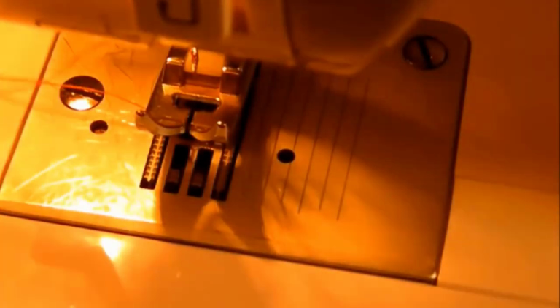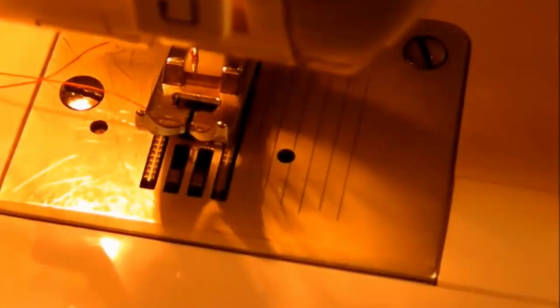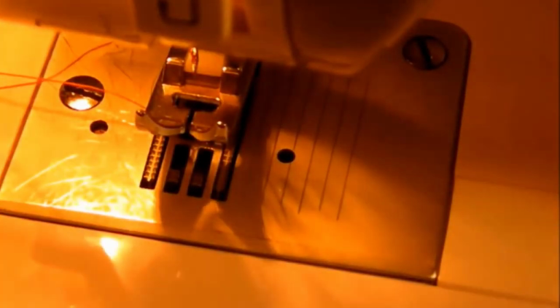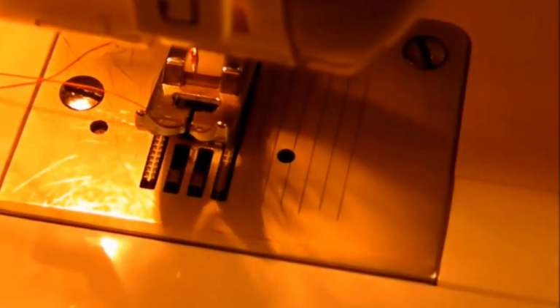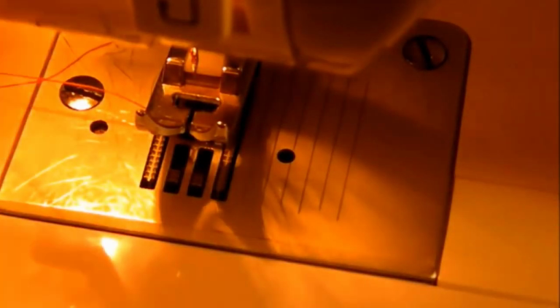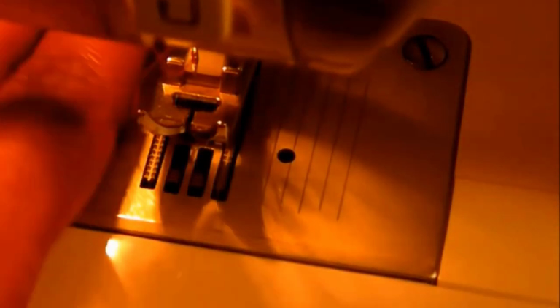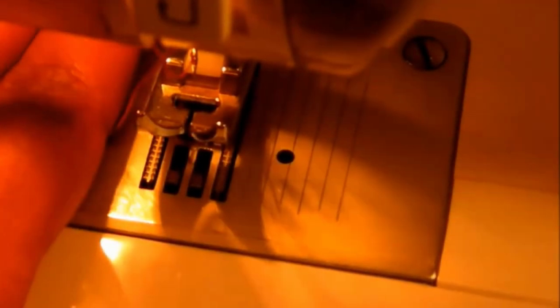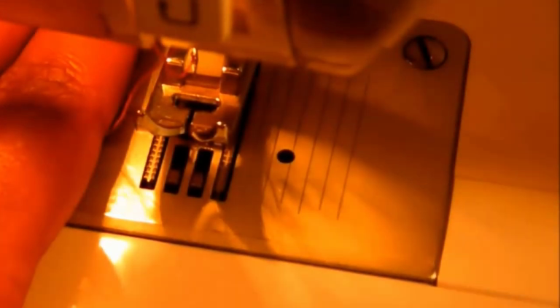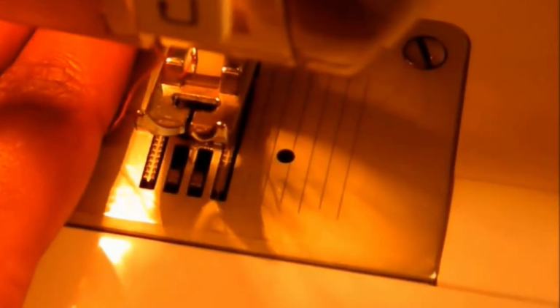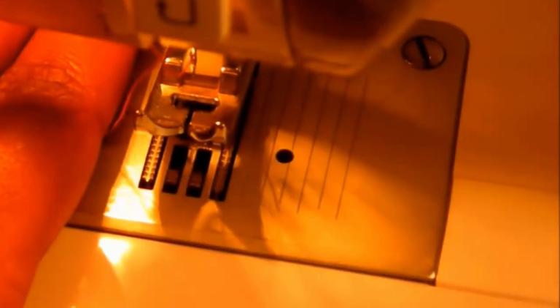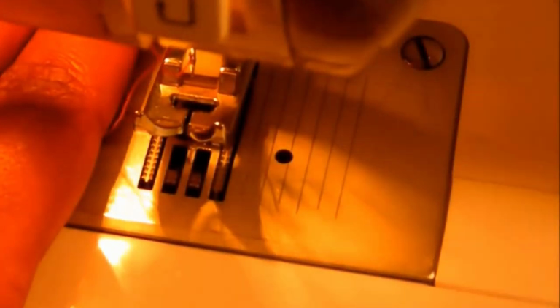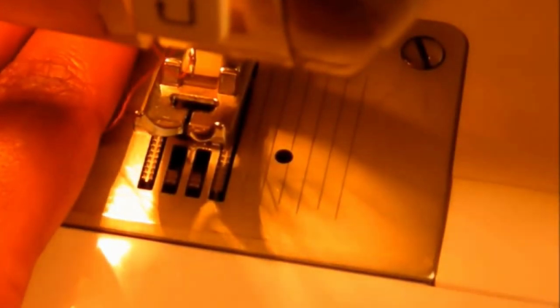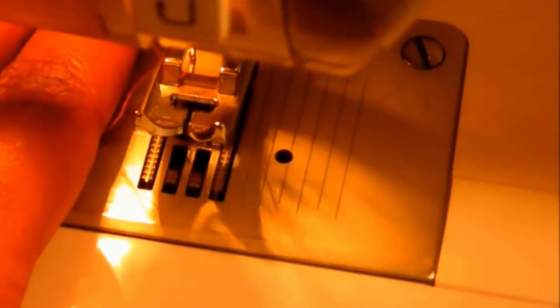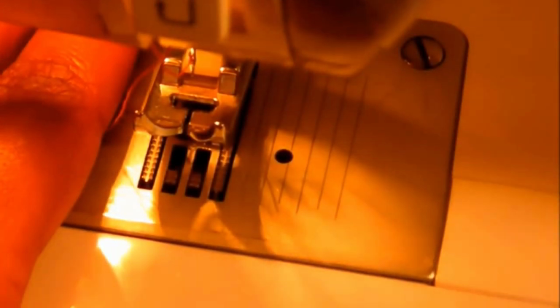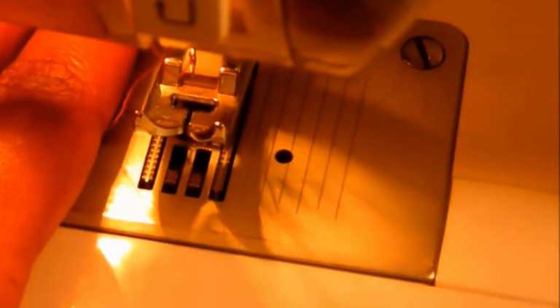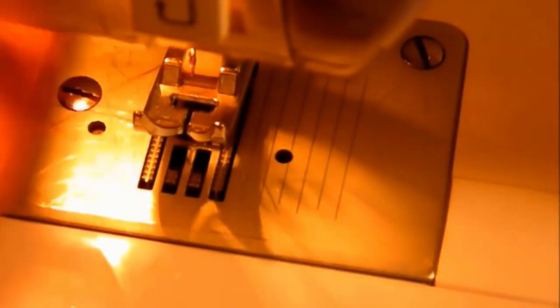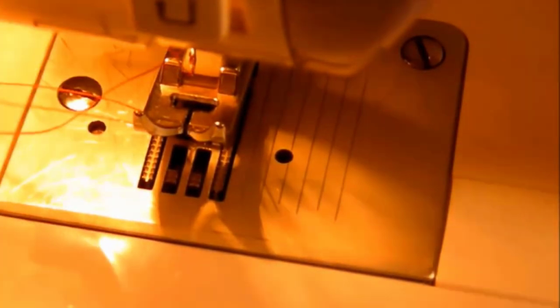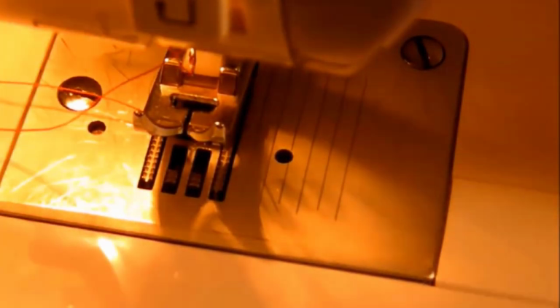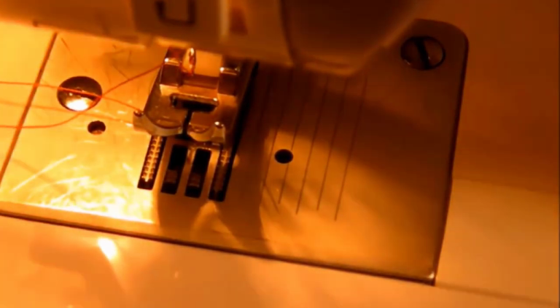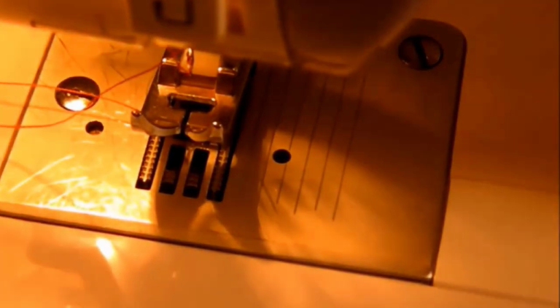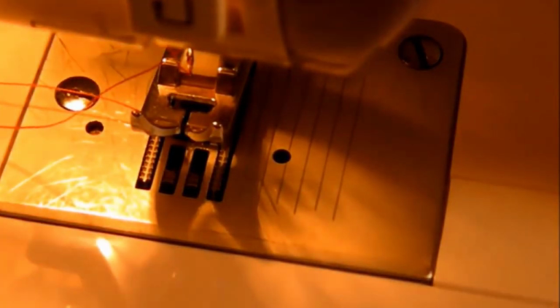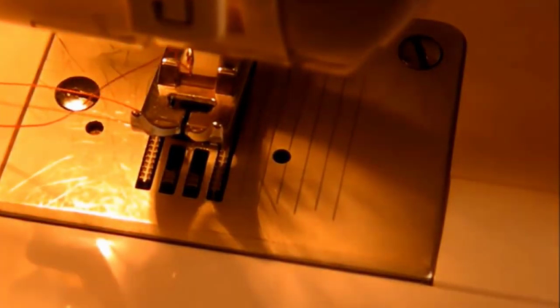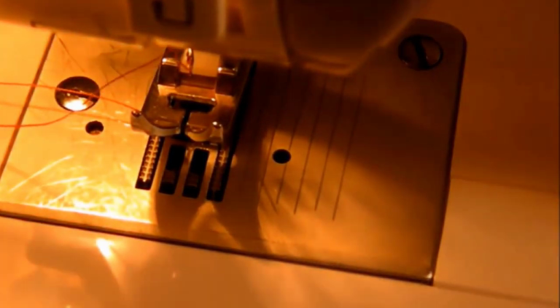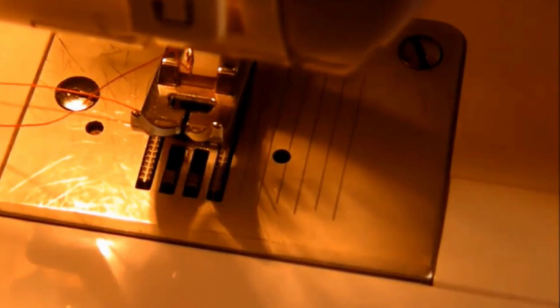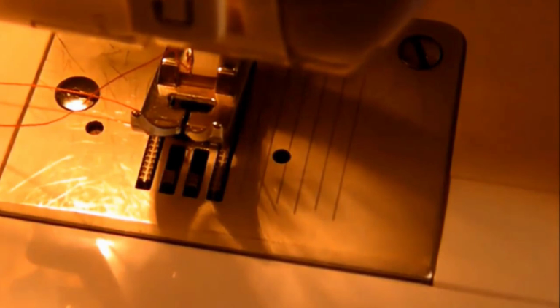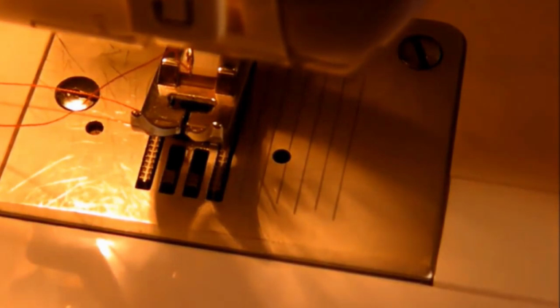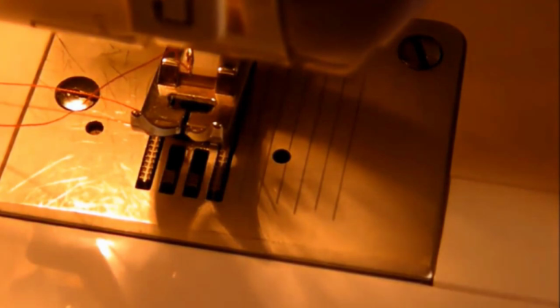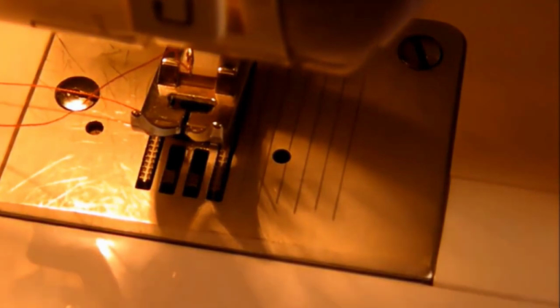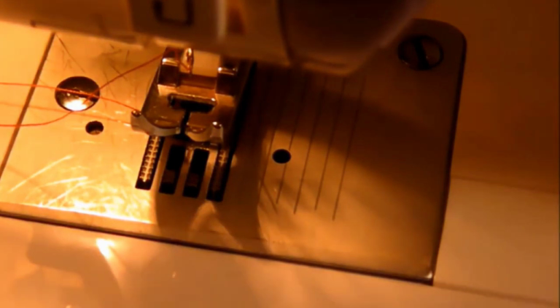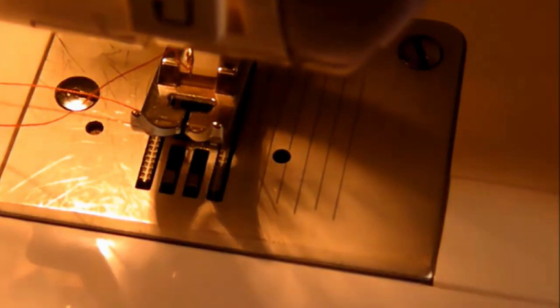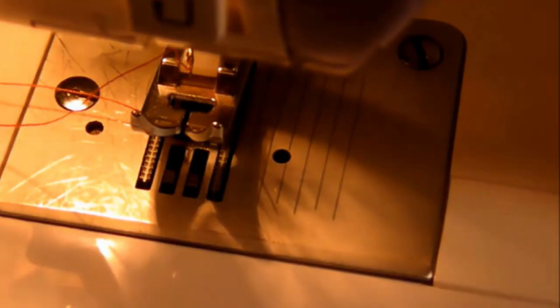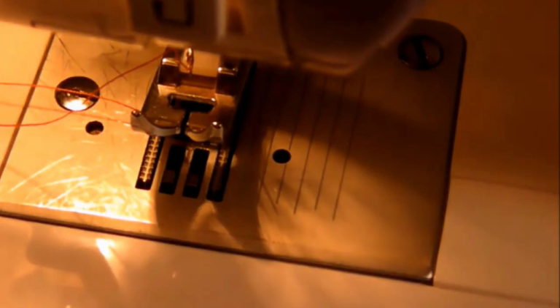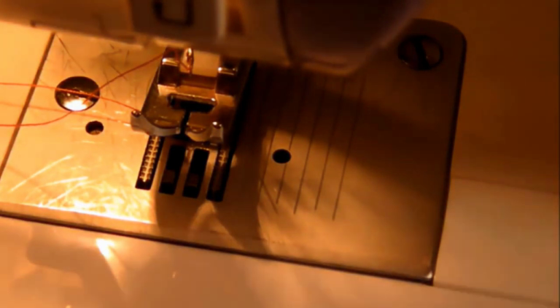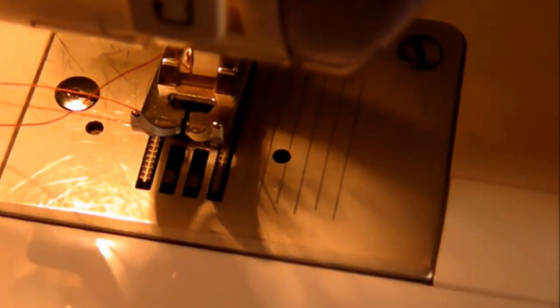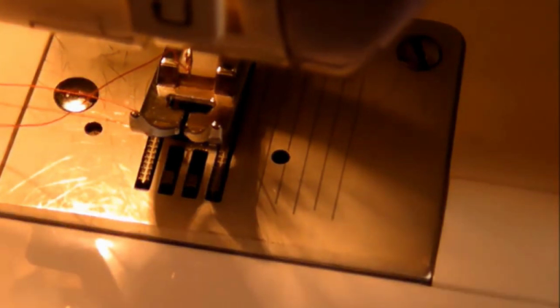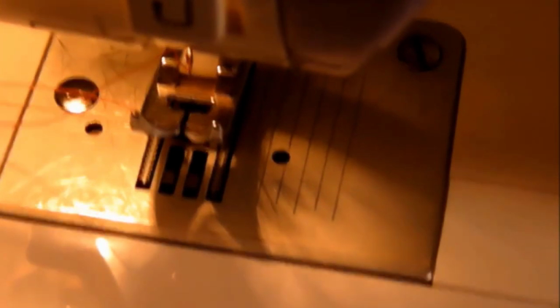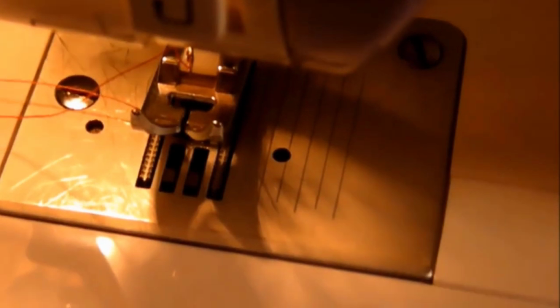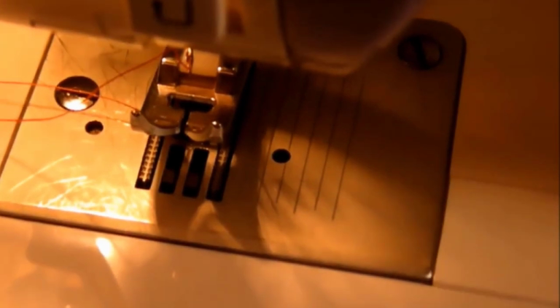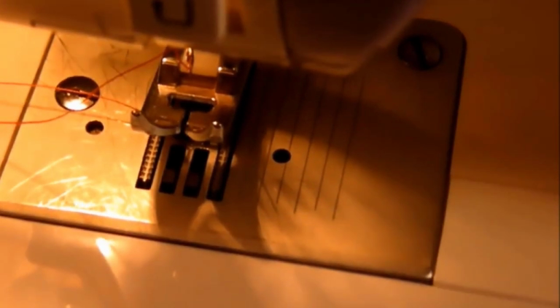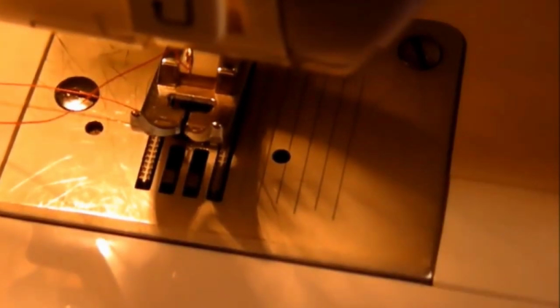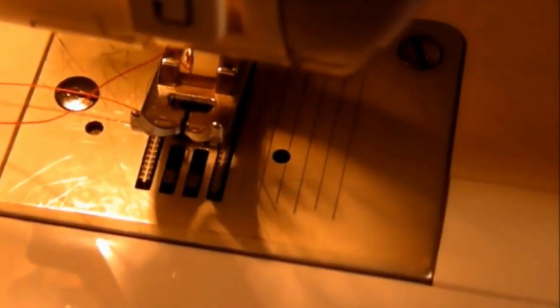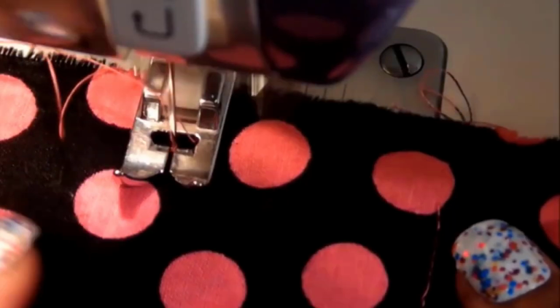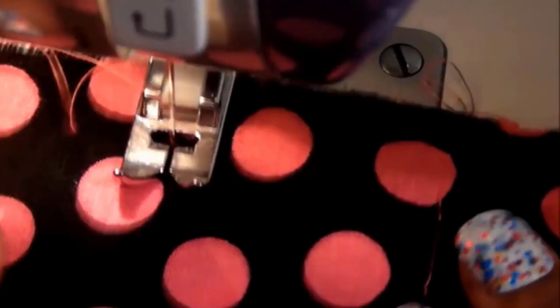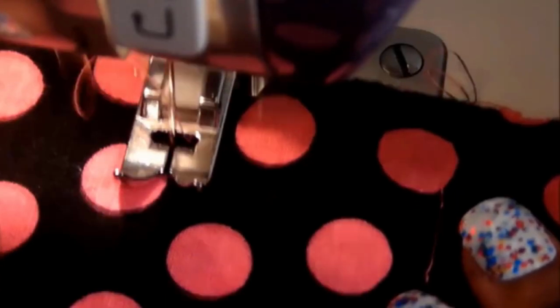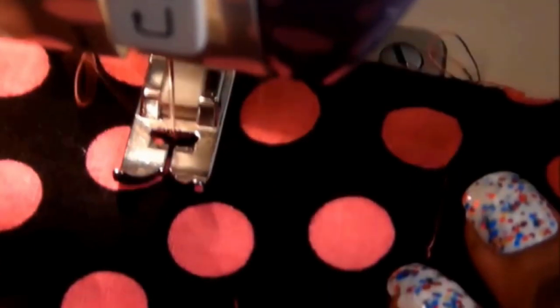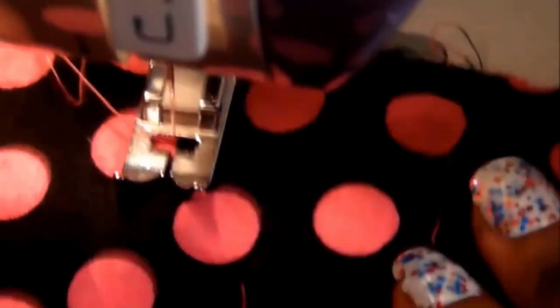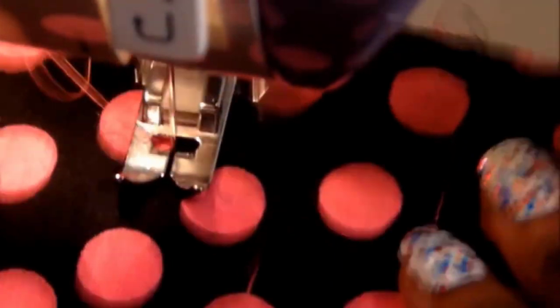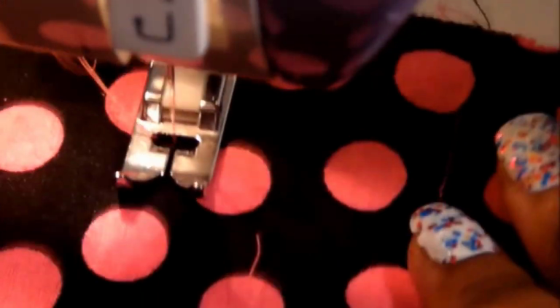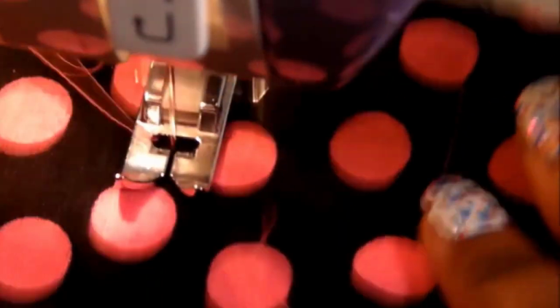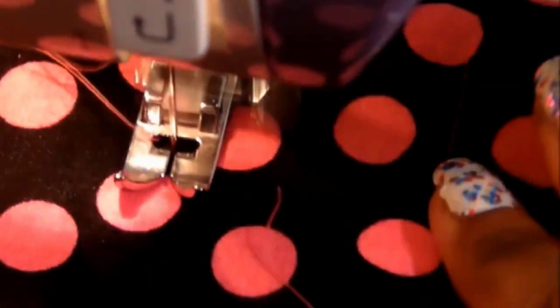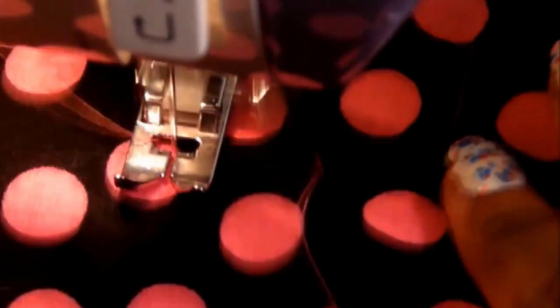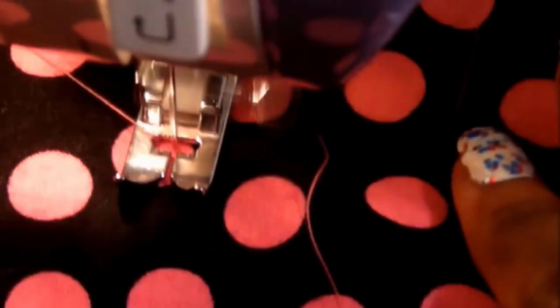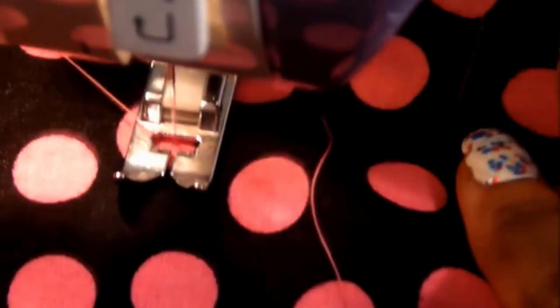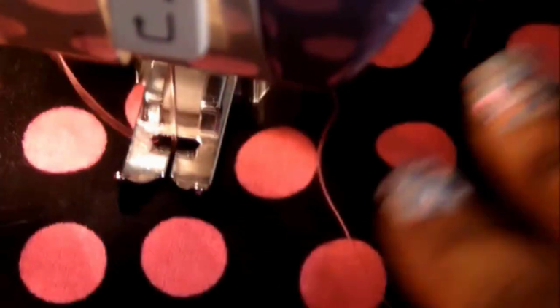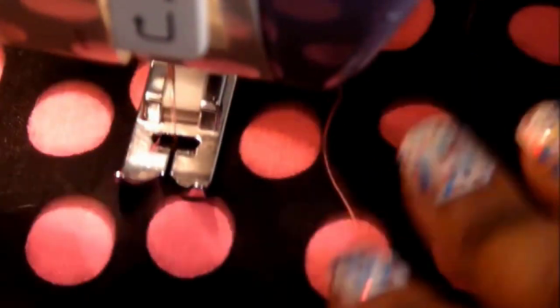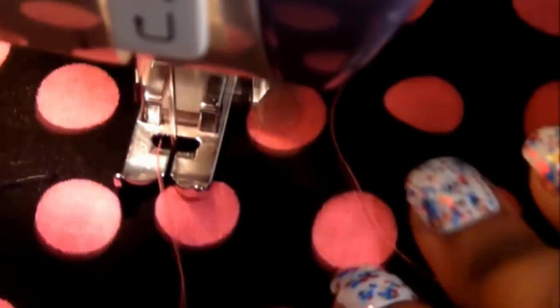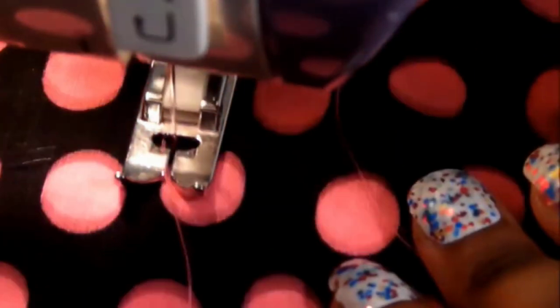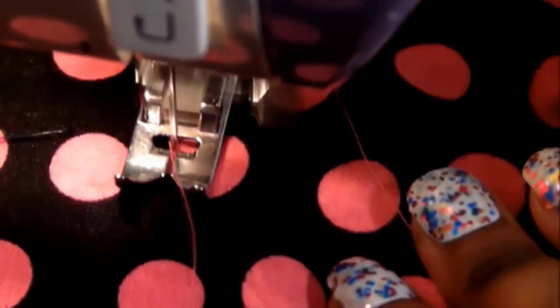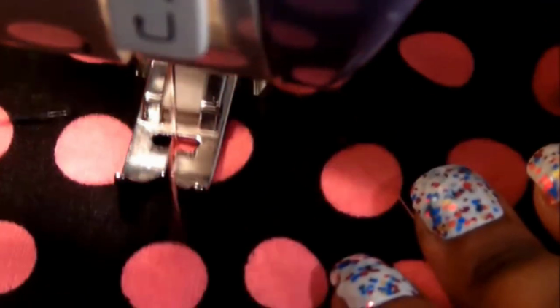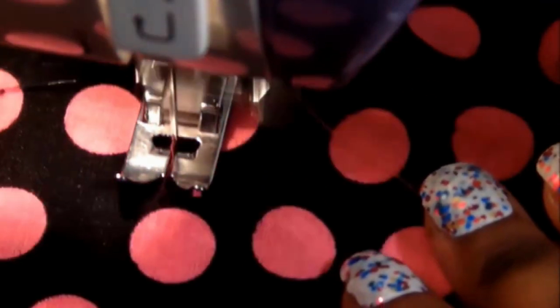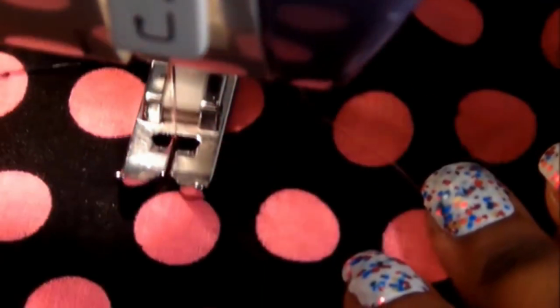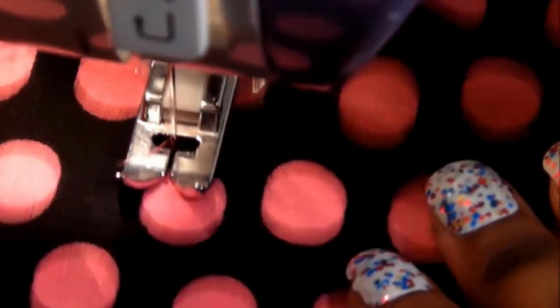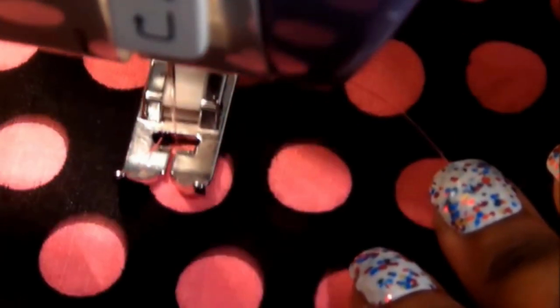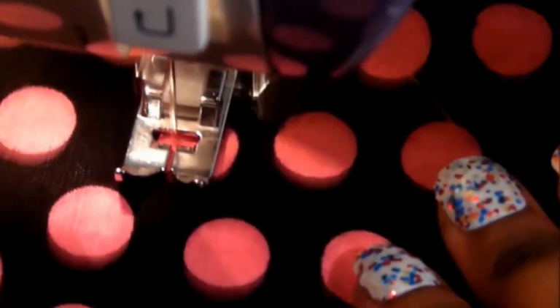Now pull out the needle thread, bring your needle down, then begin sewing a back stitch and cut it off. There is no jam after all this process.